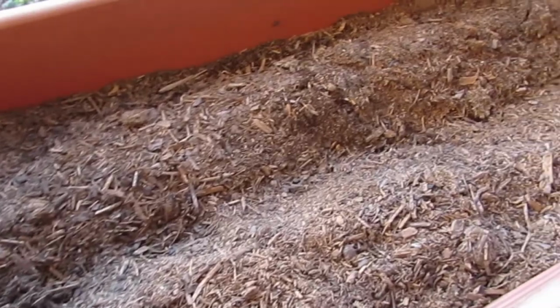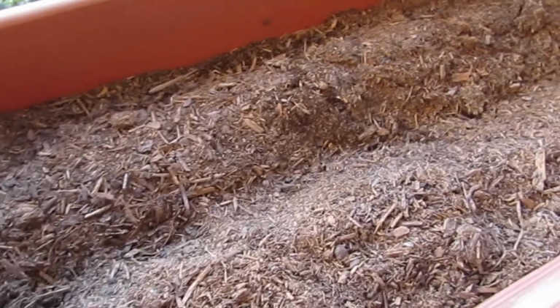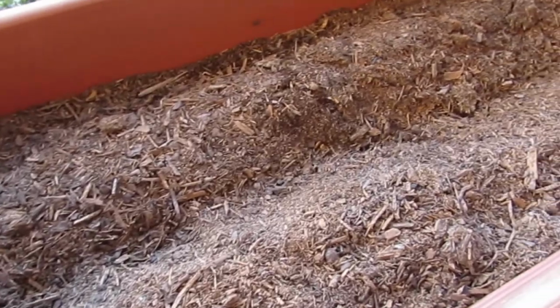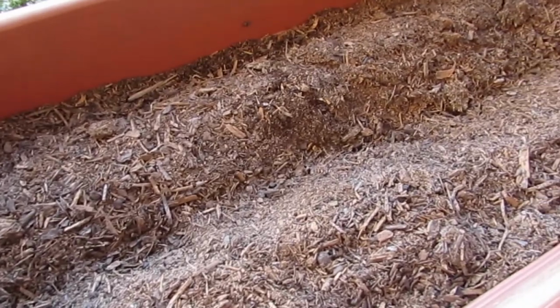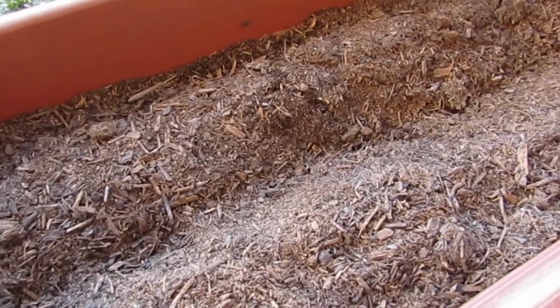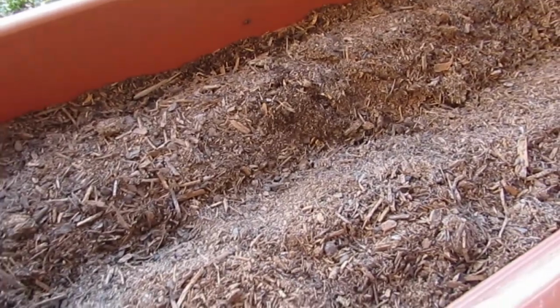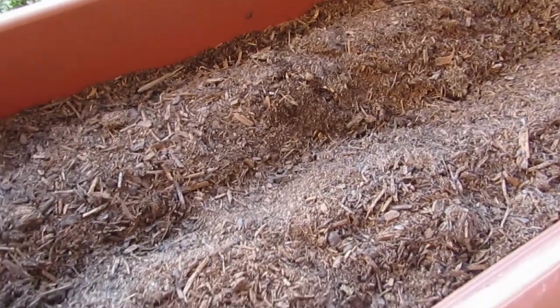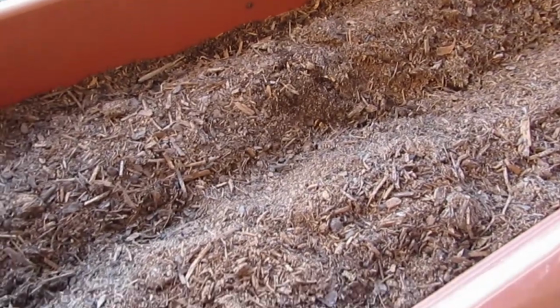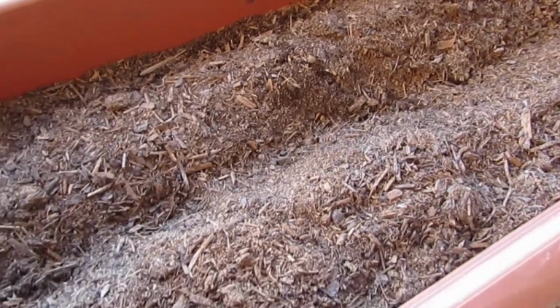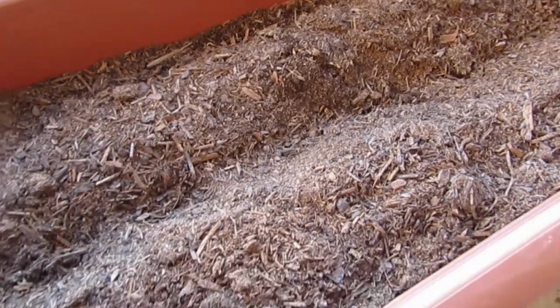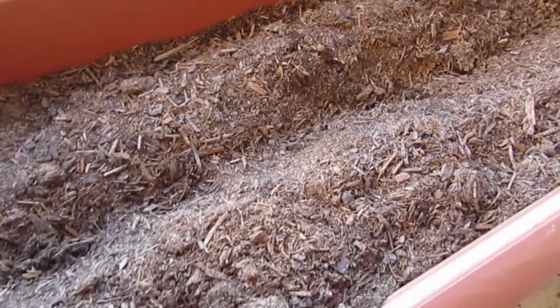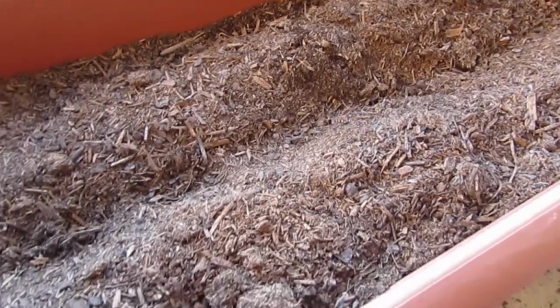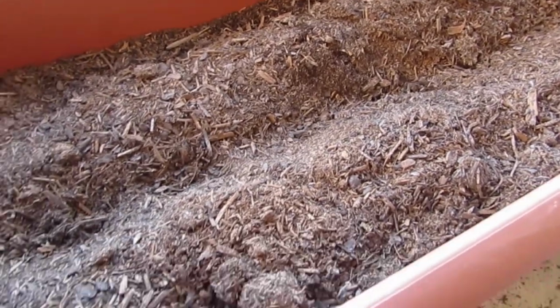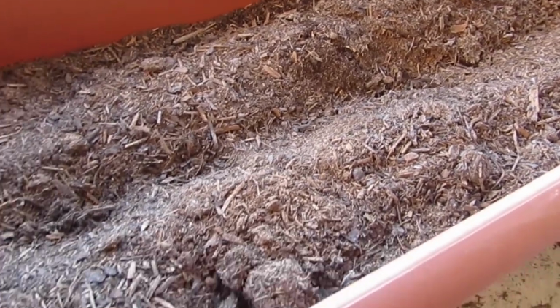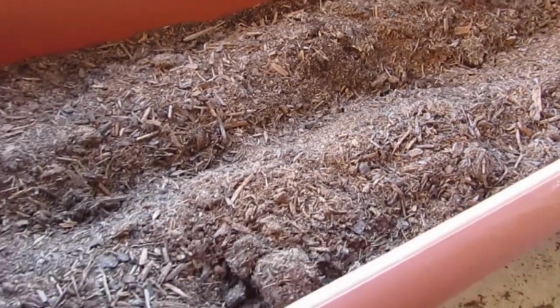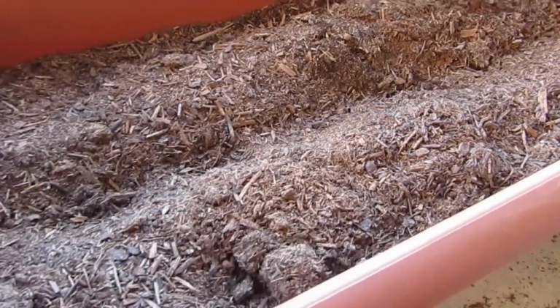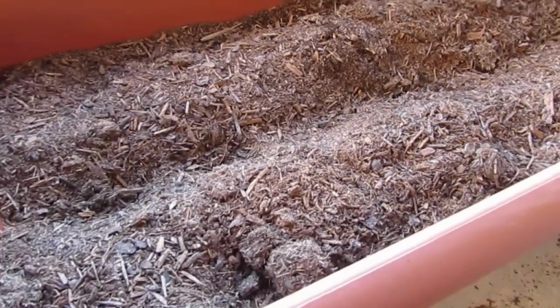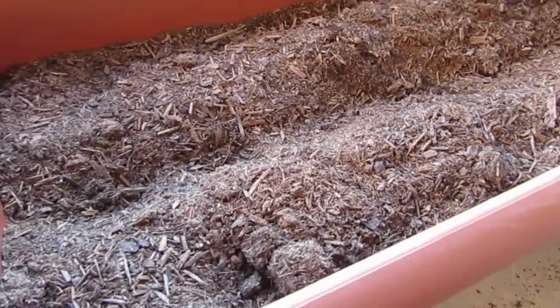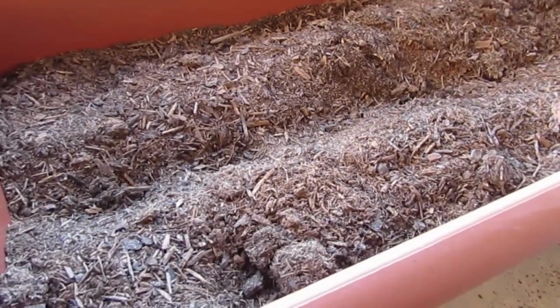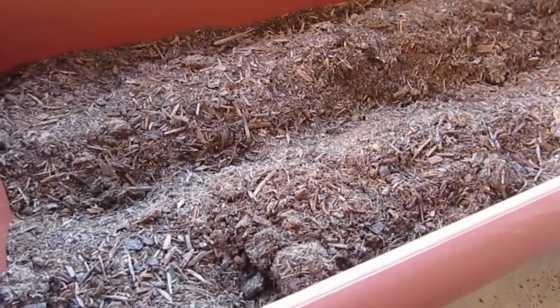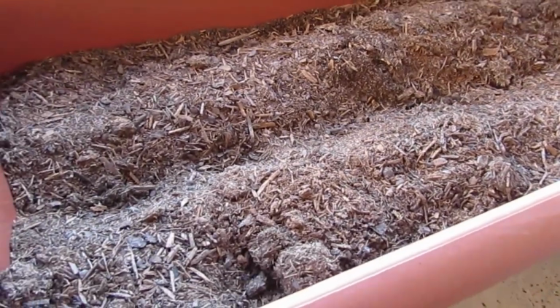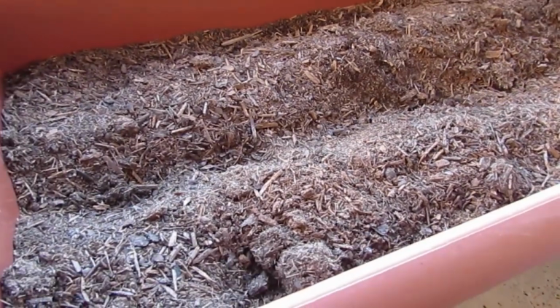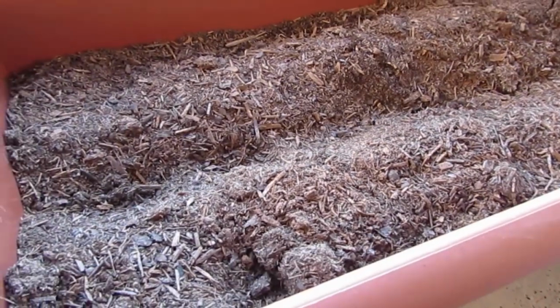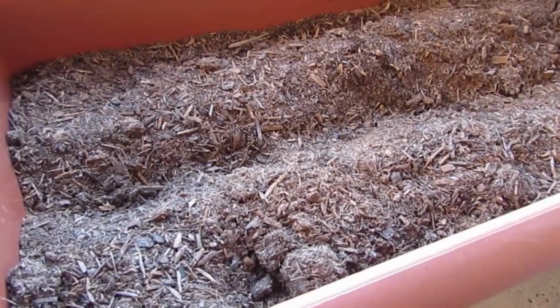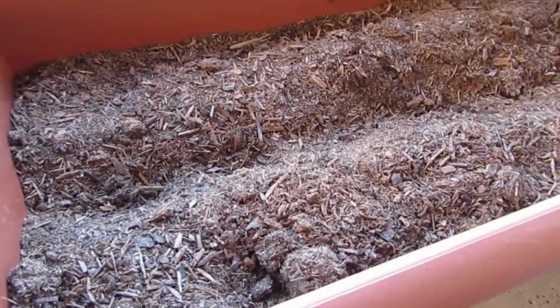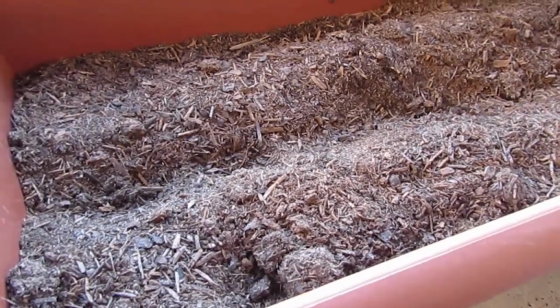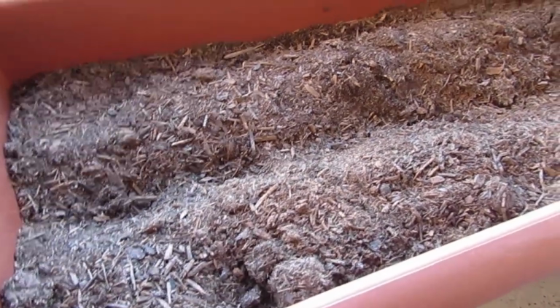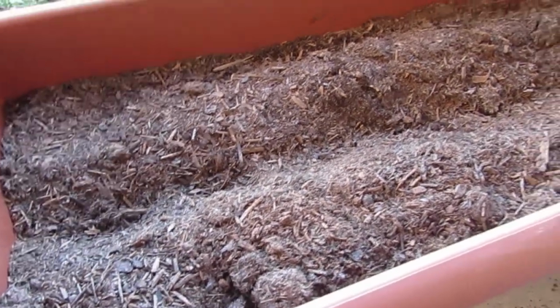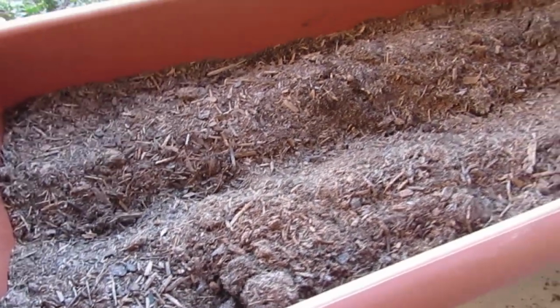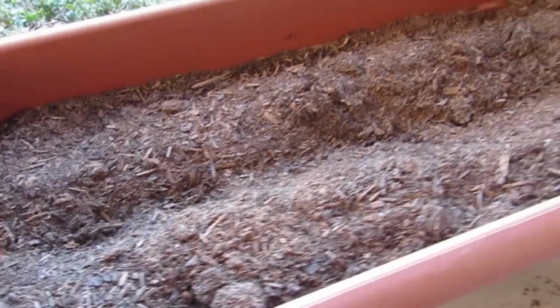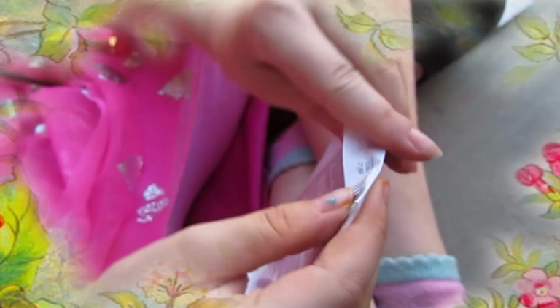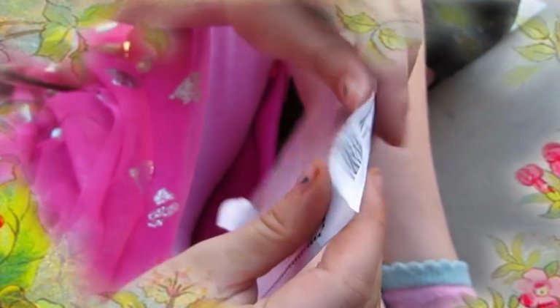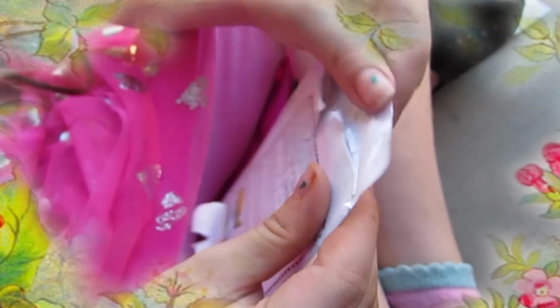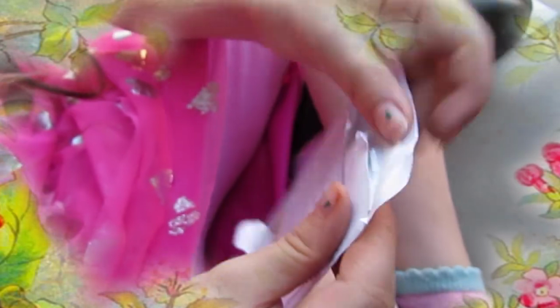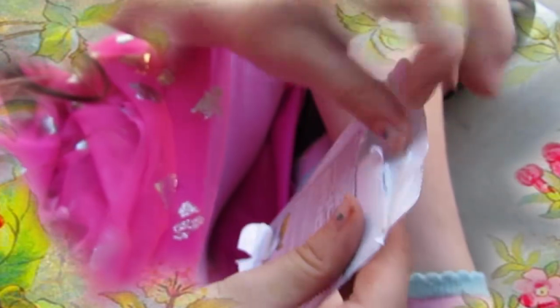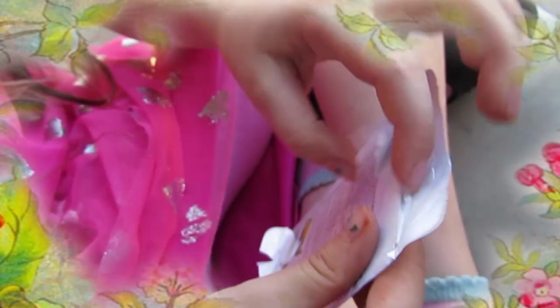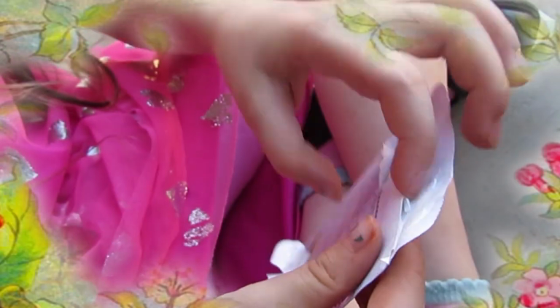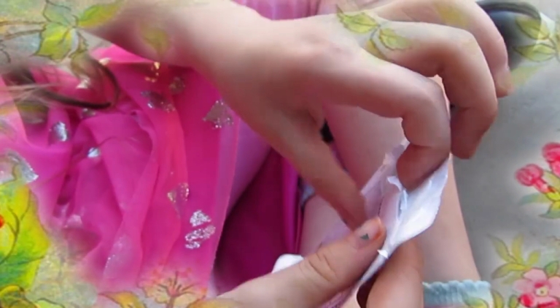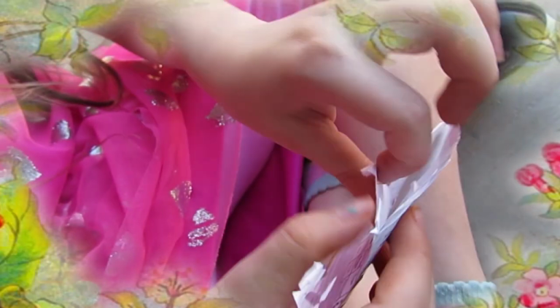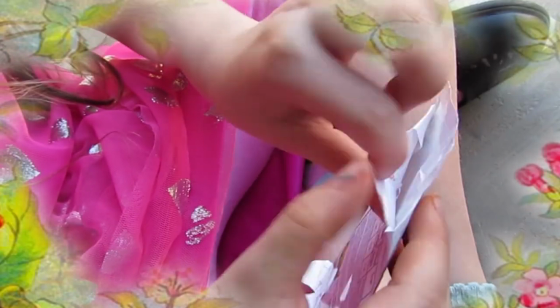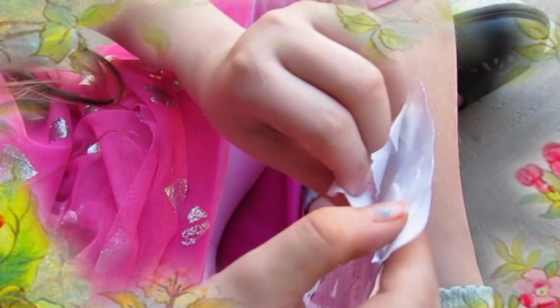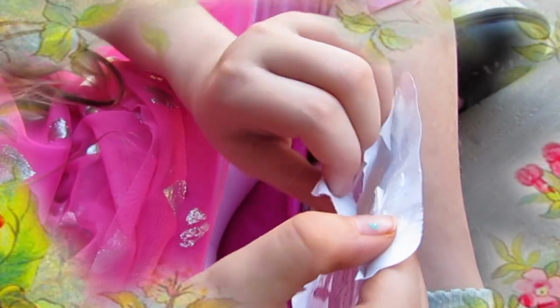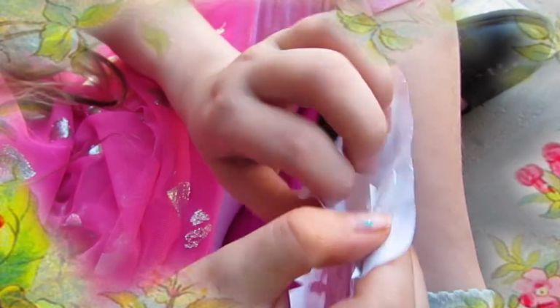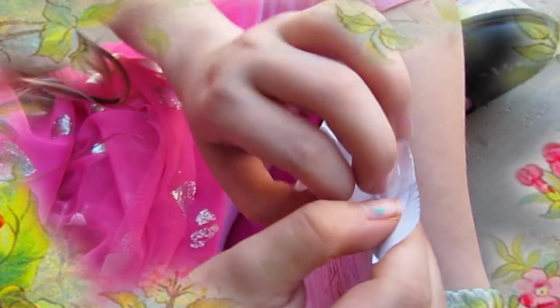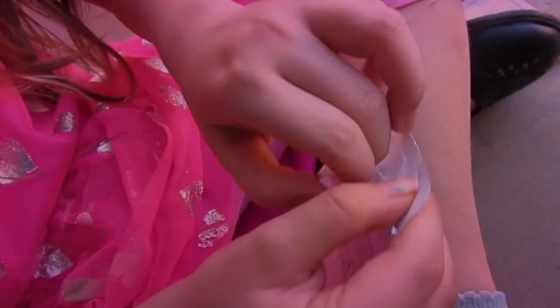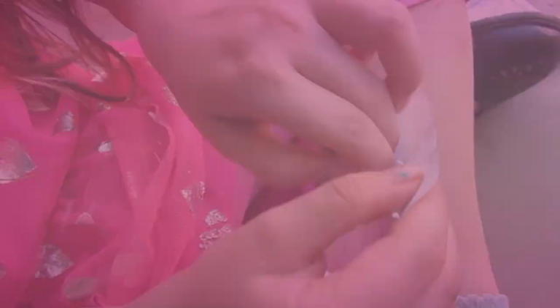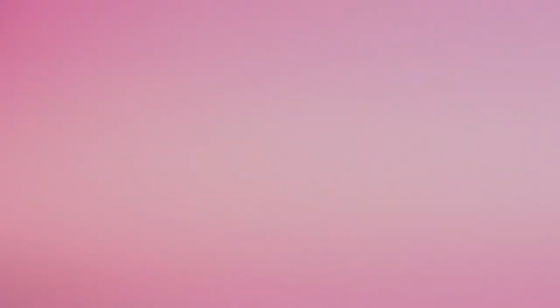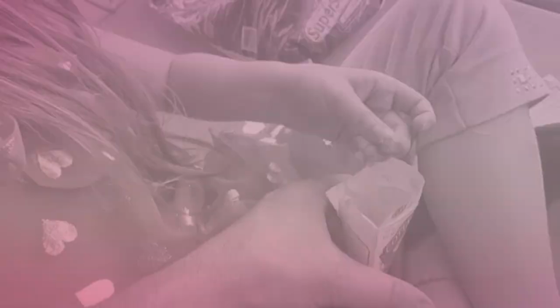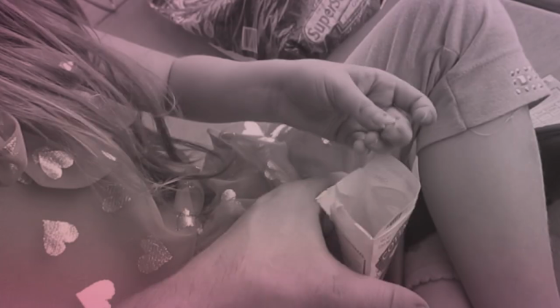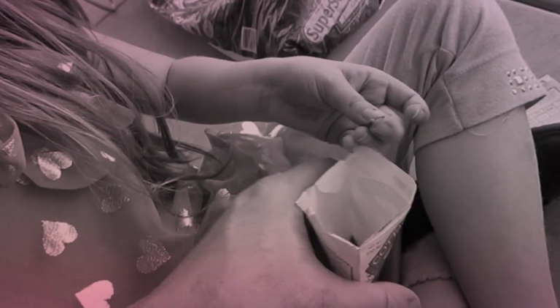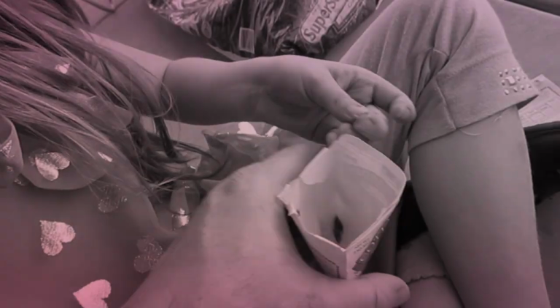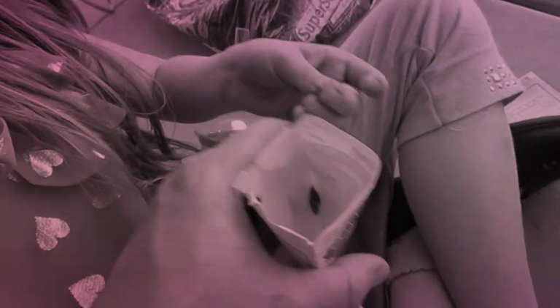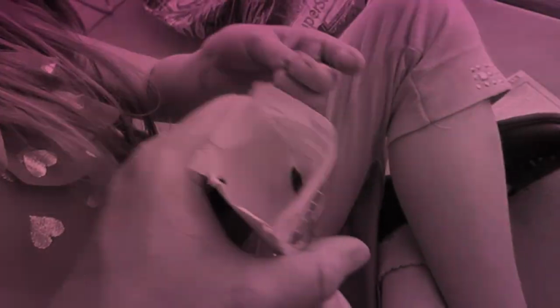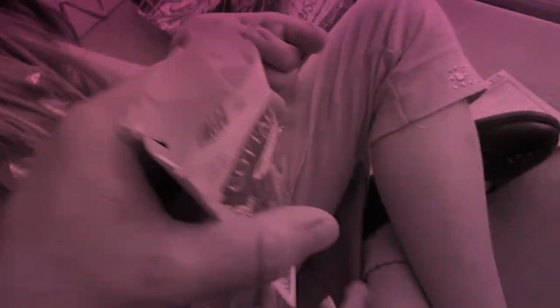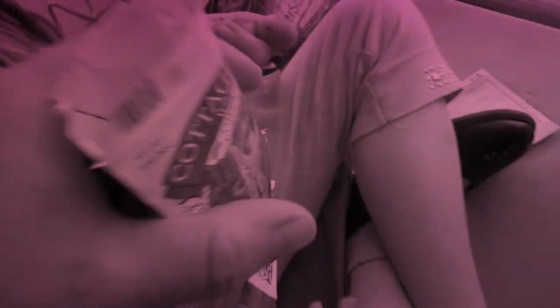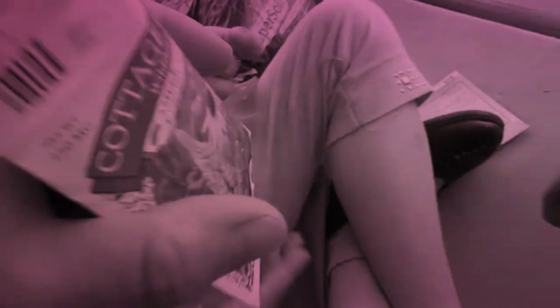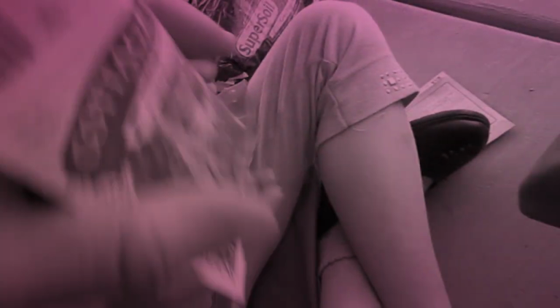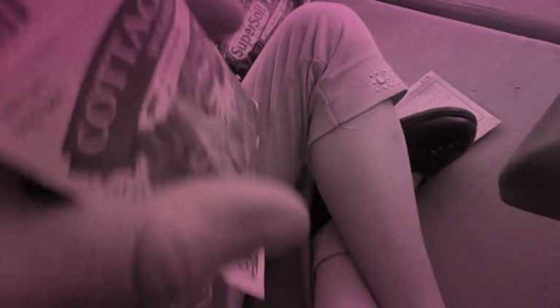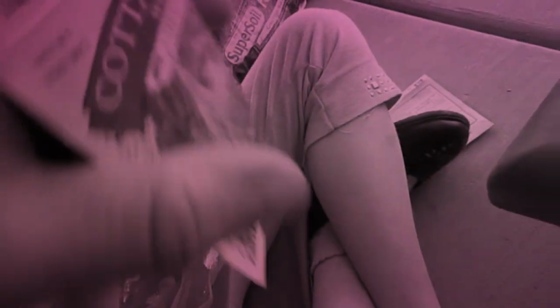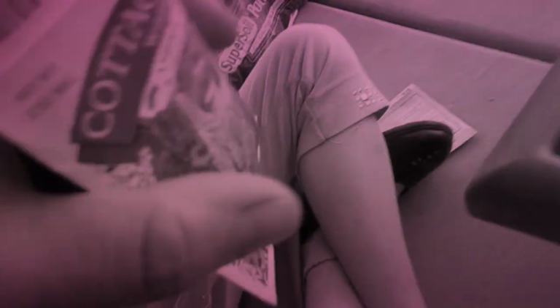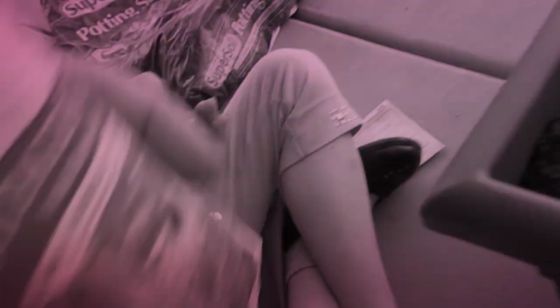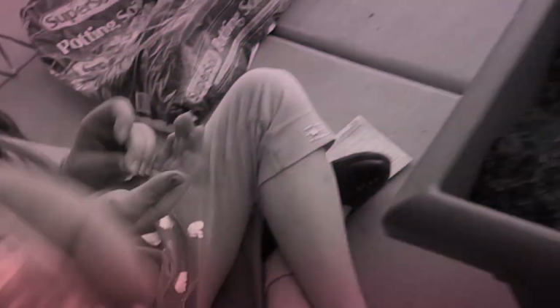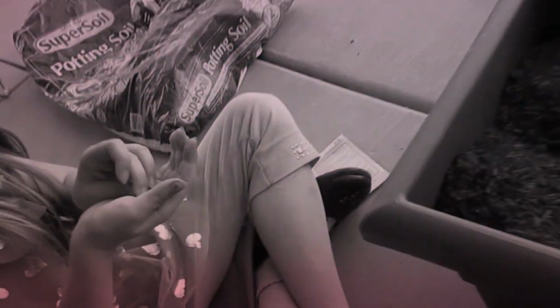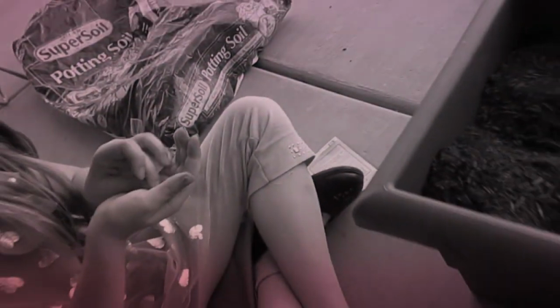Next, dig holes so you can put your seeds in it. Open your pack of seeds. Look at how cute they are.